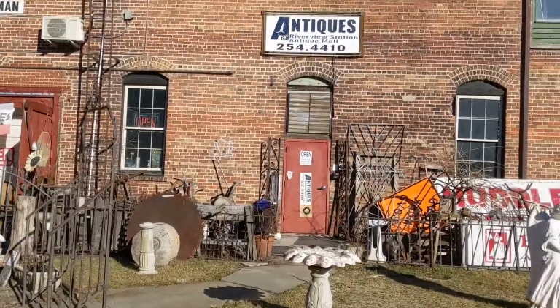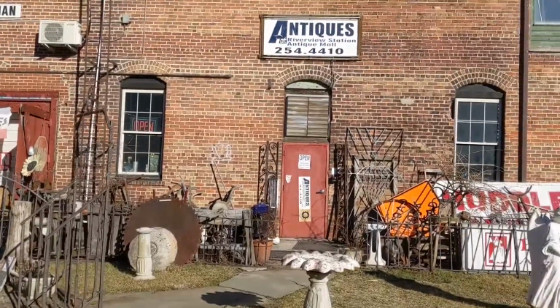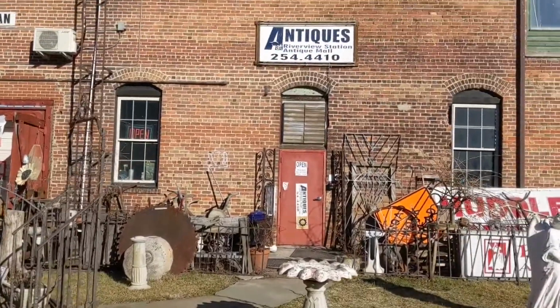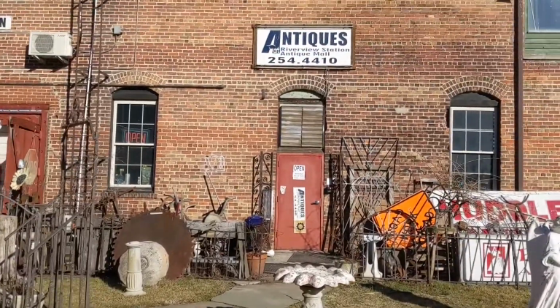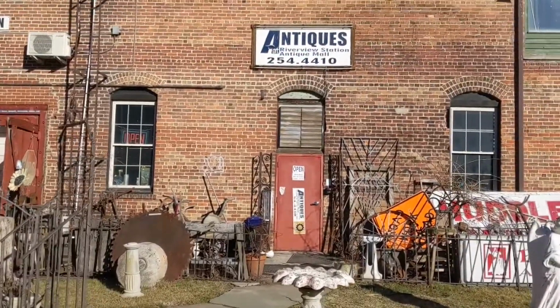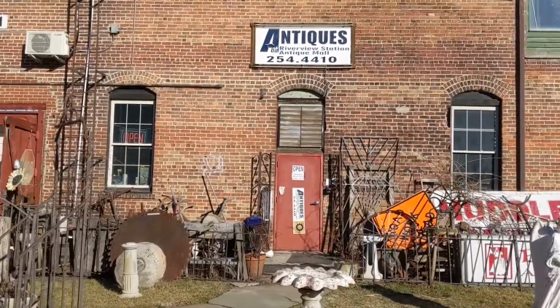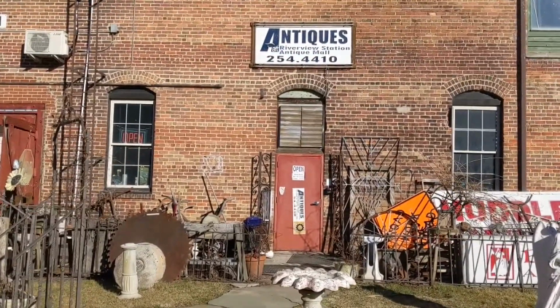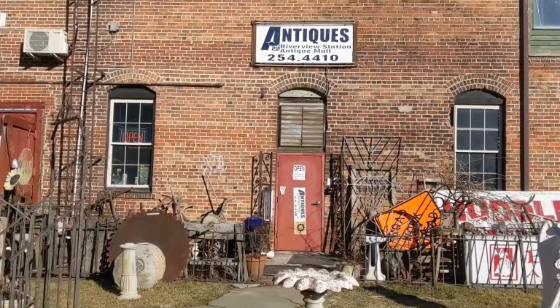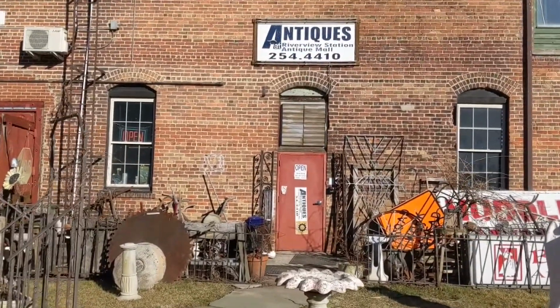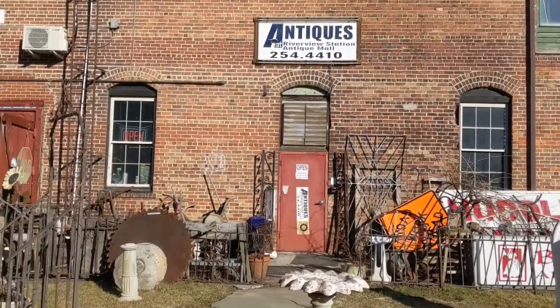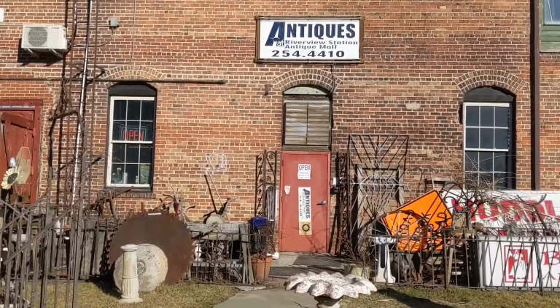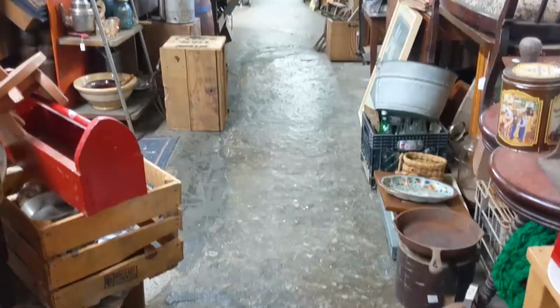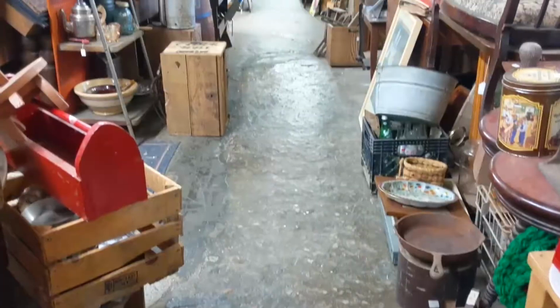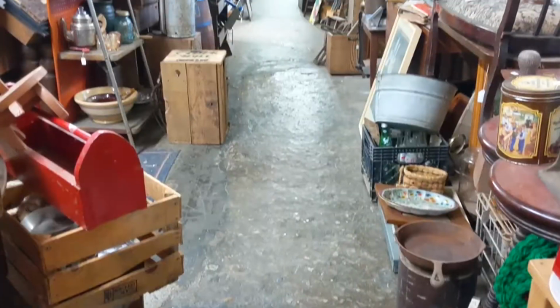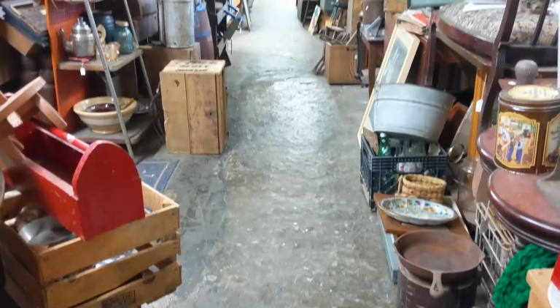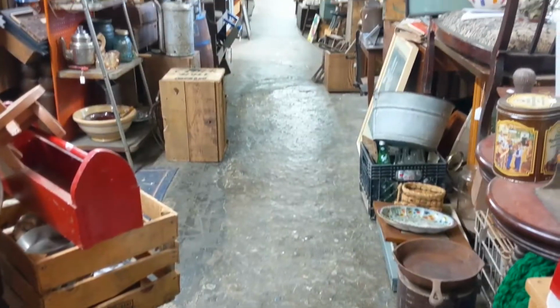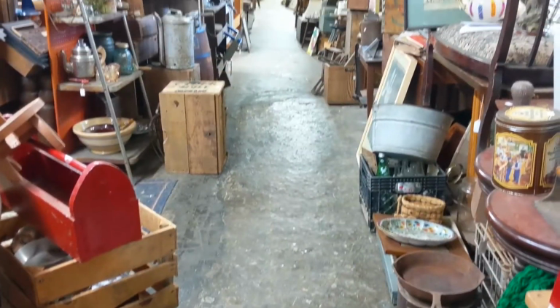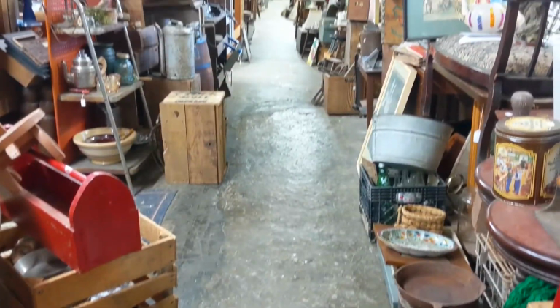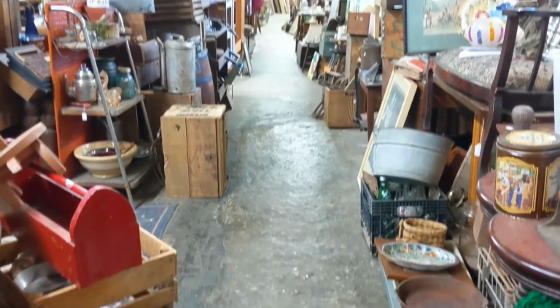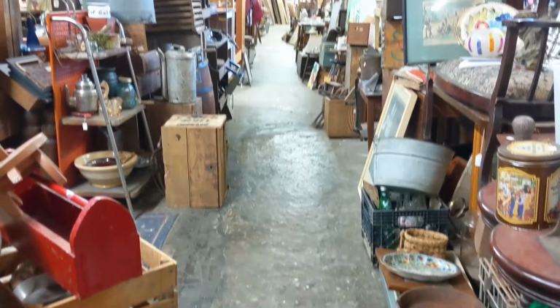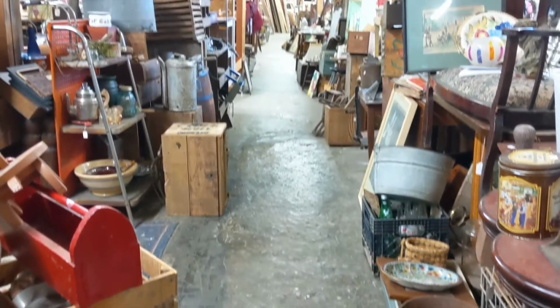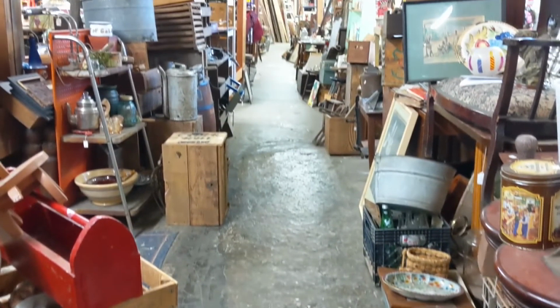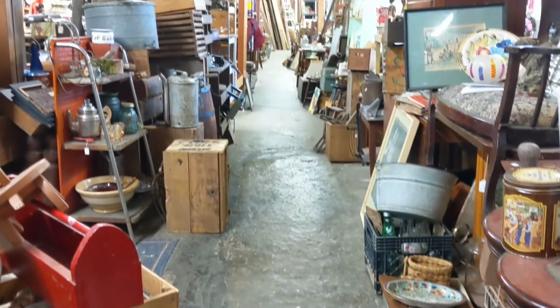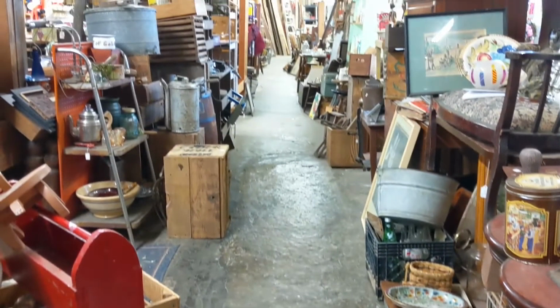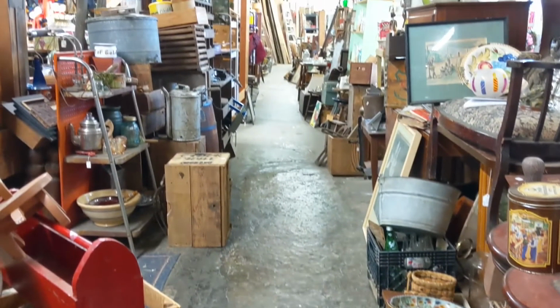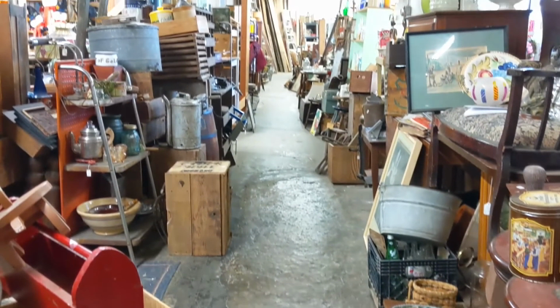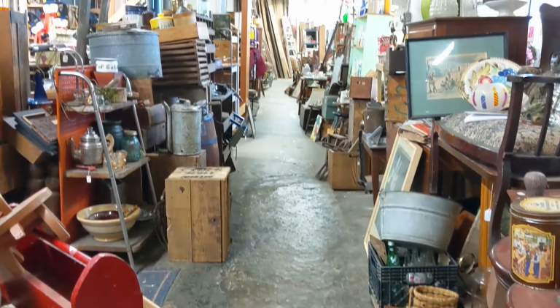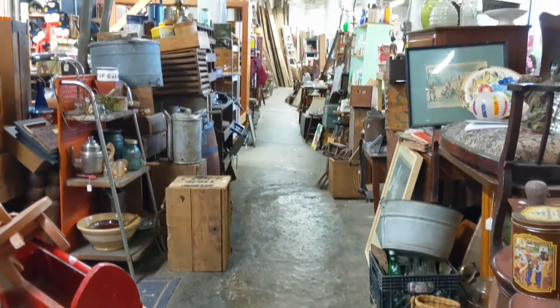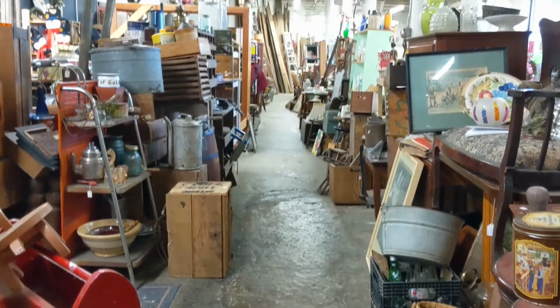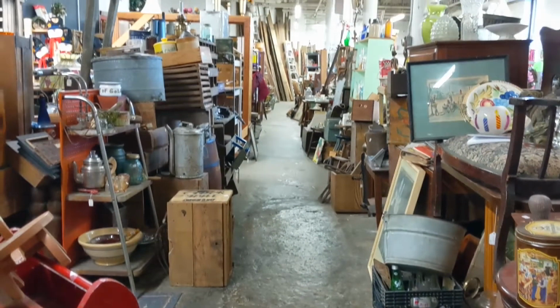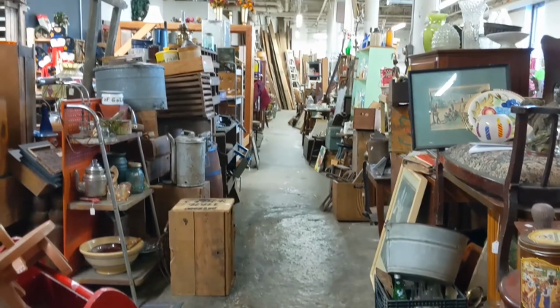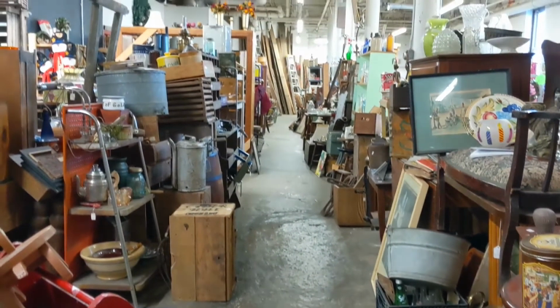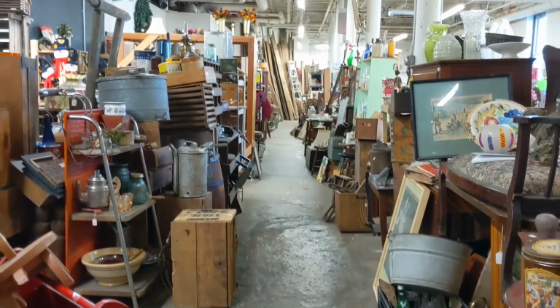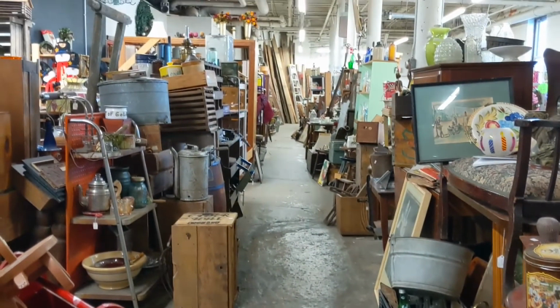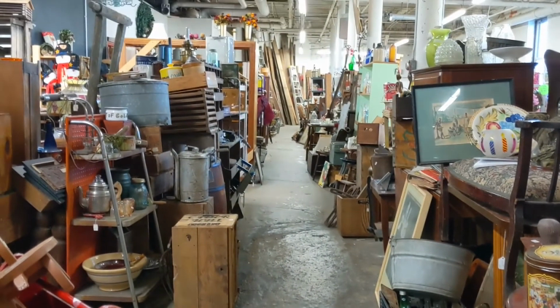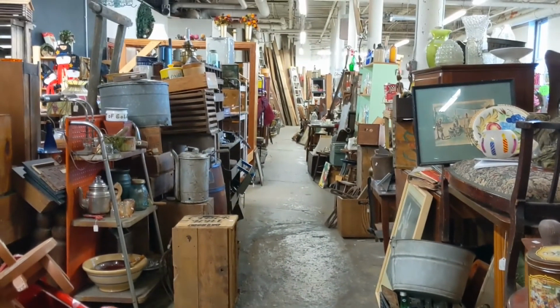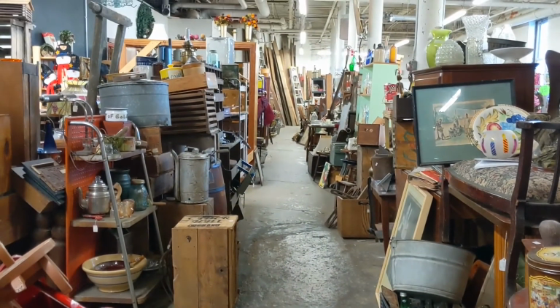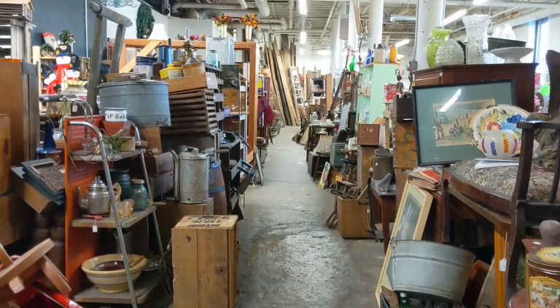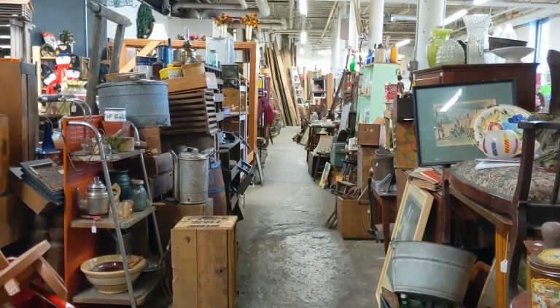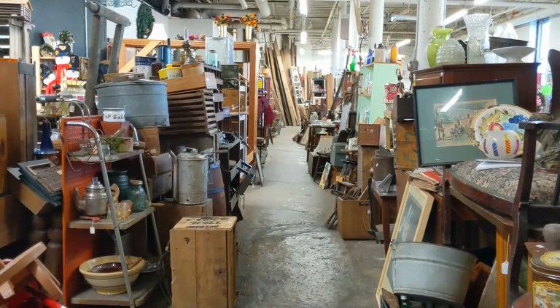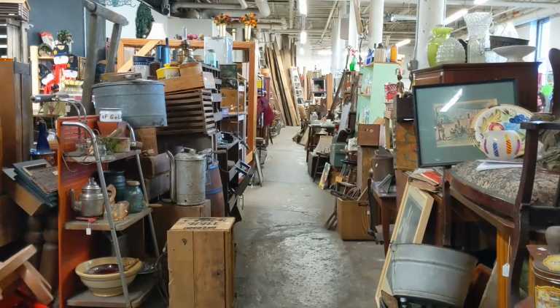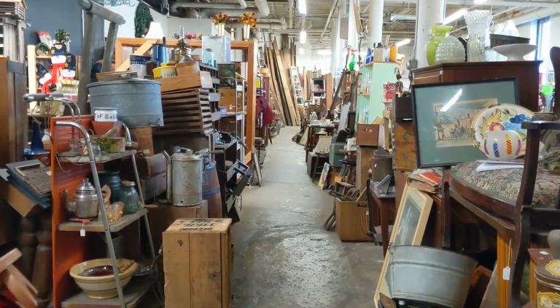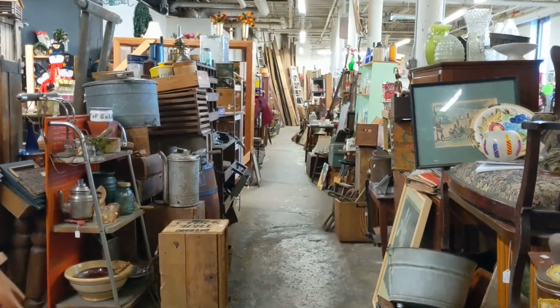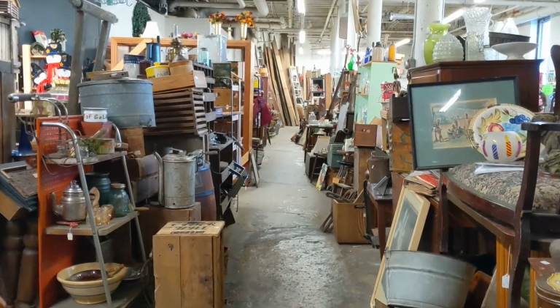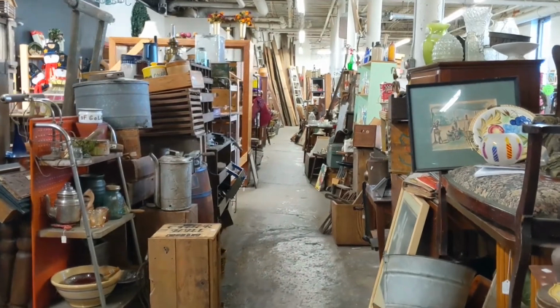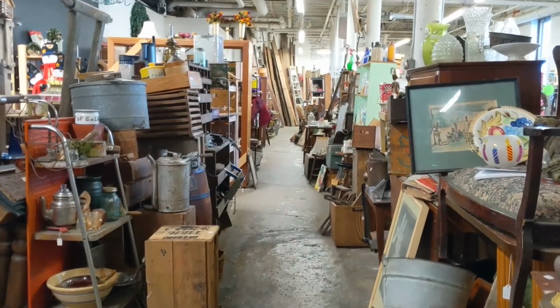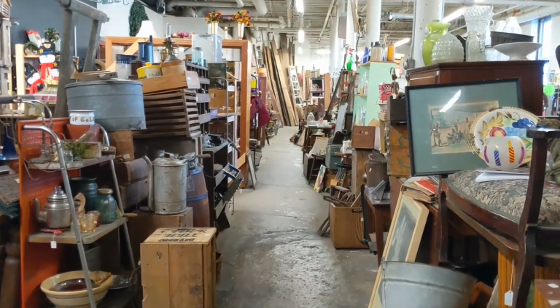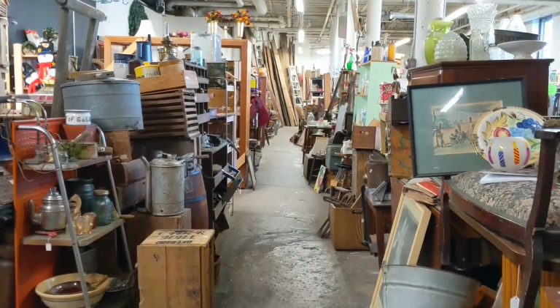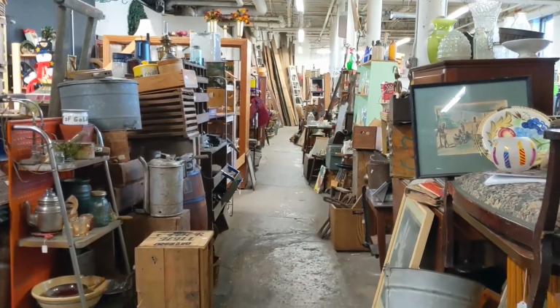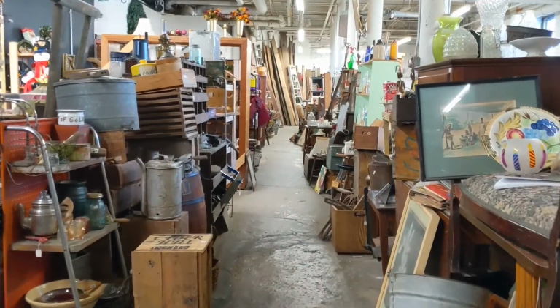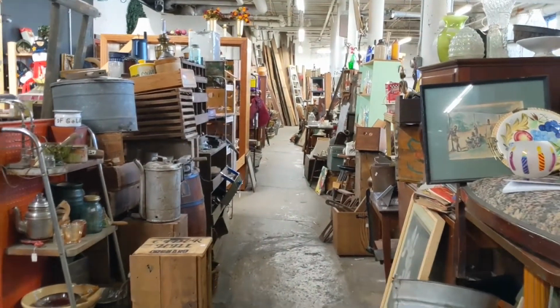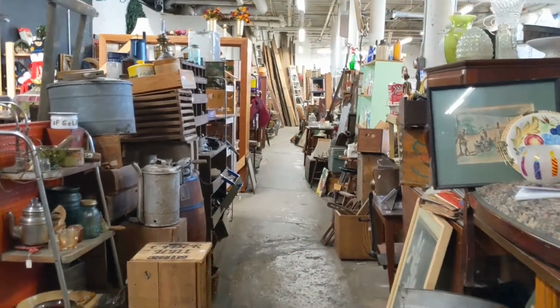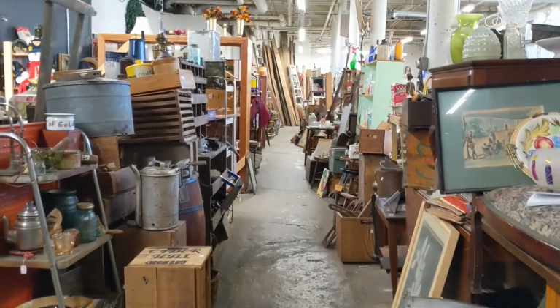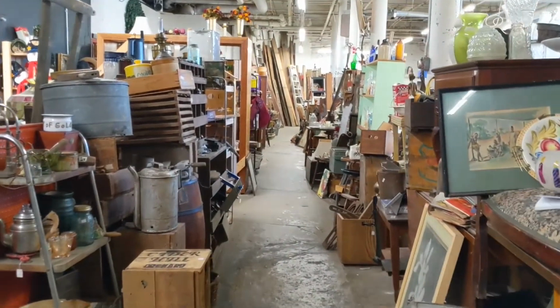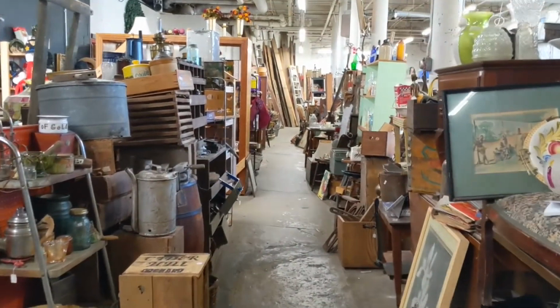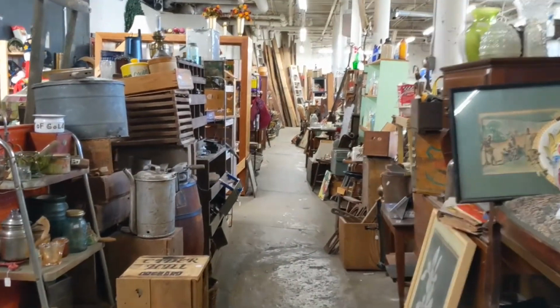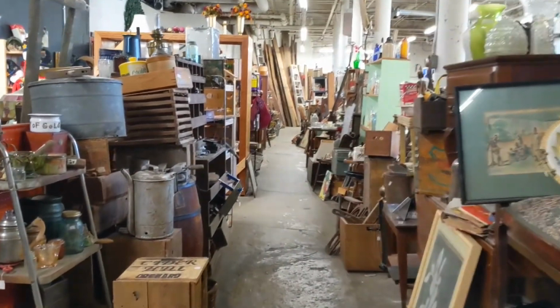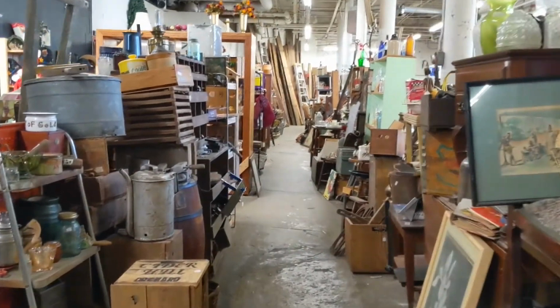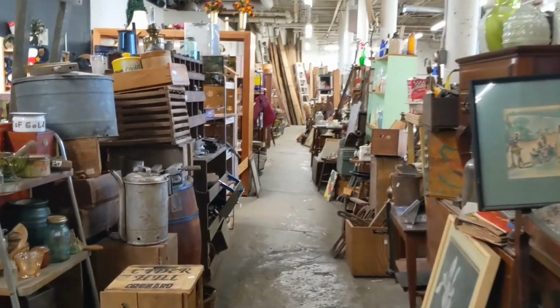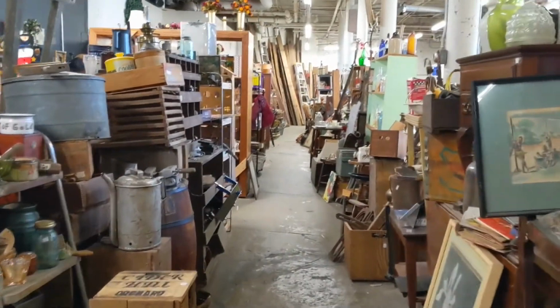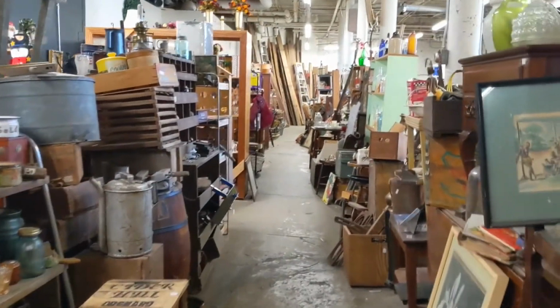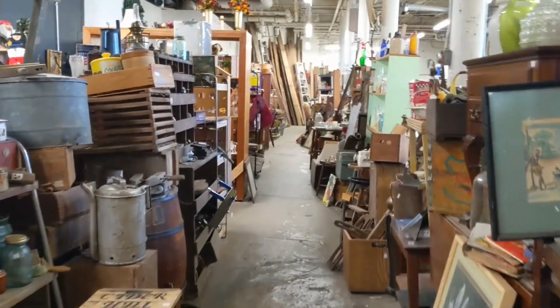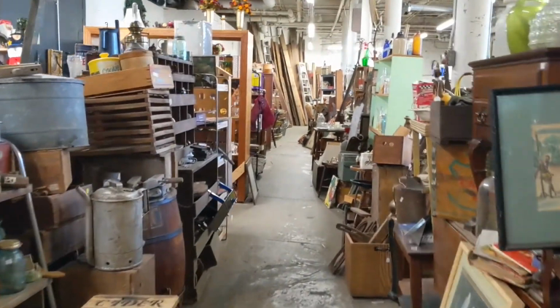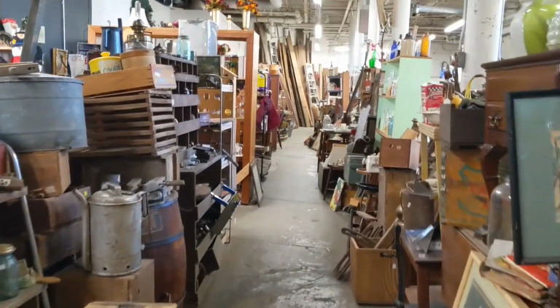Sometimes I see outsides of shops that look like this, and I think, wow, I'm really going to find some good stuff in here. But then other times I think, man, that seems too contrived. It's always hard to tell.